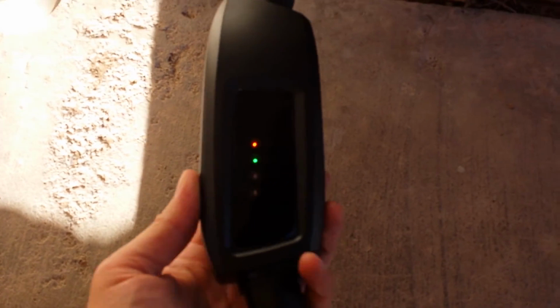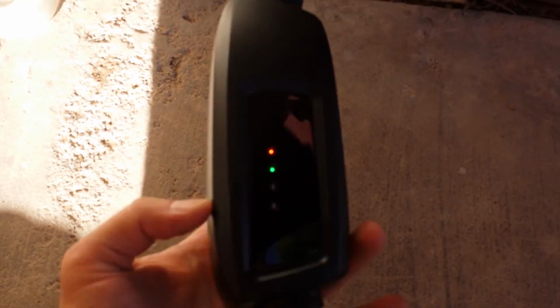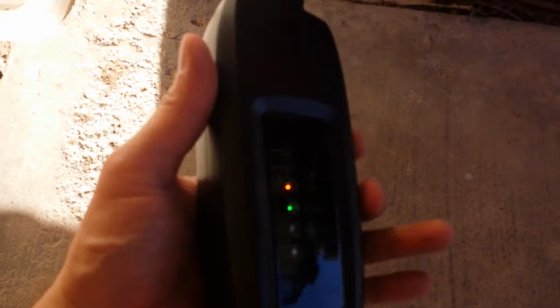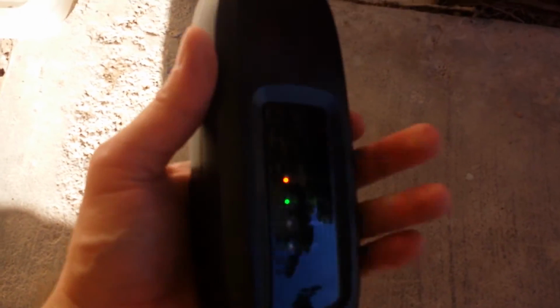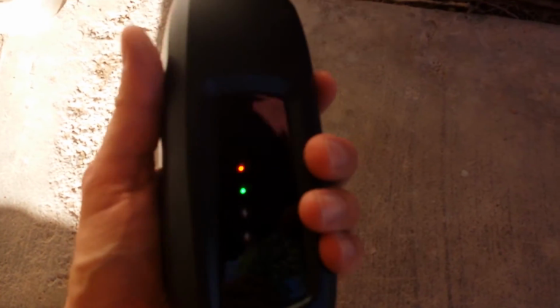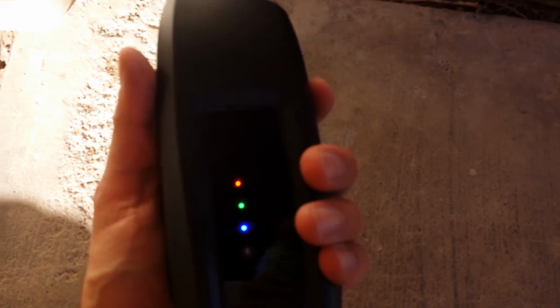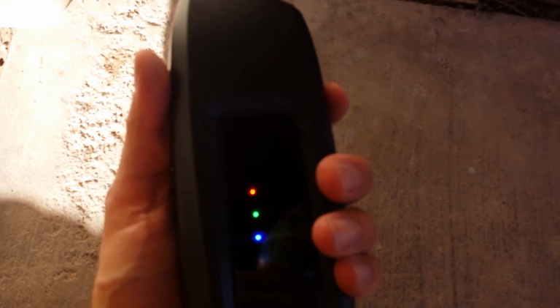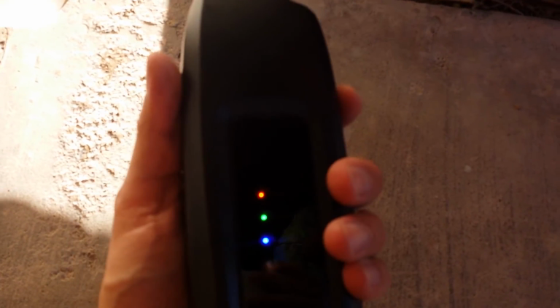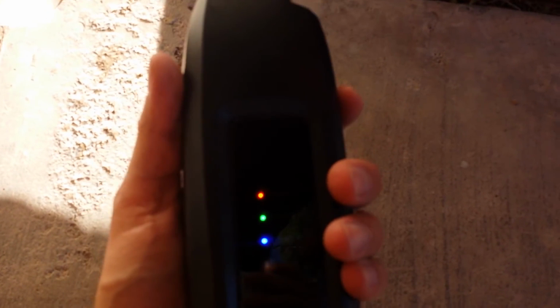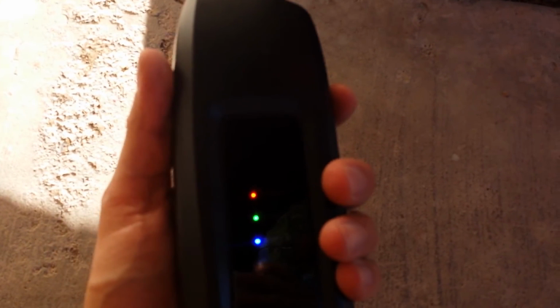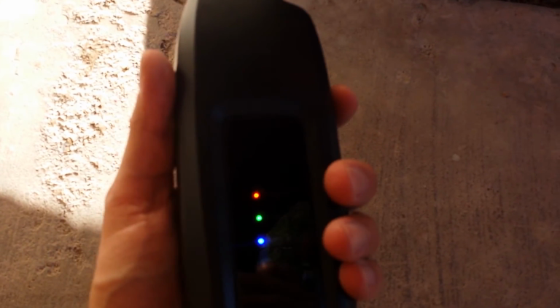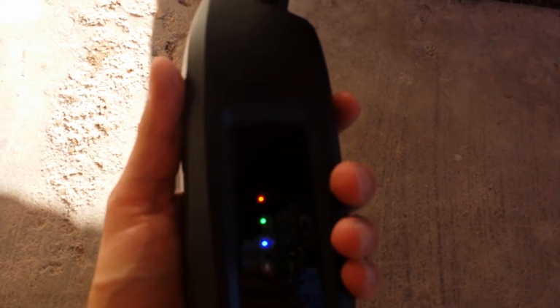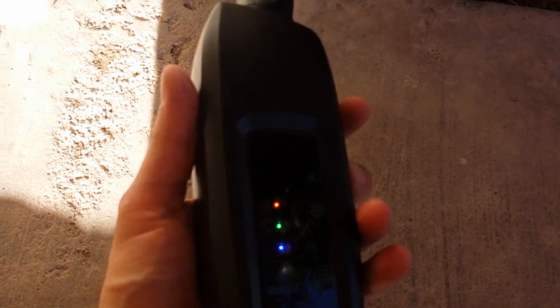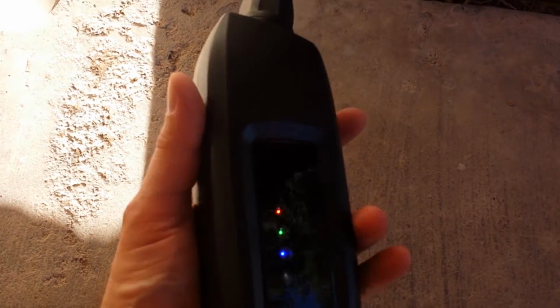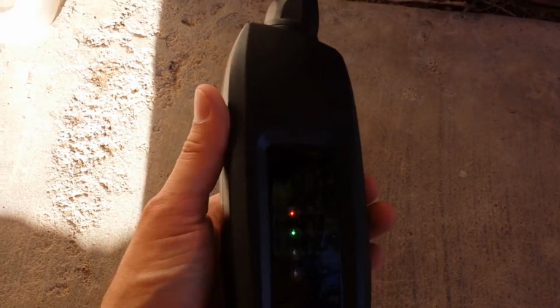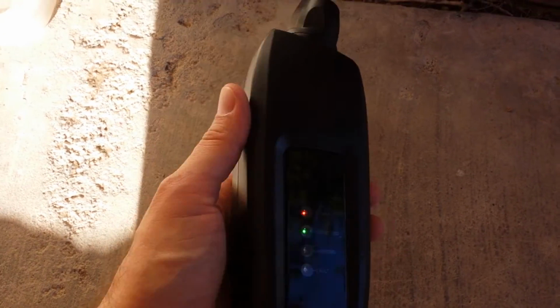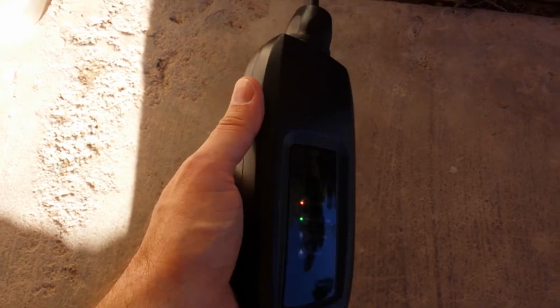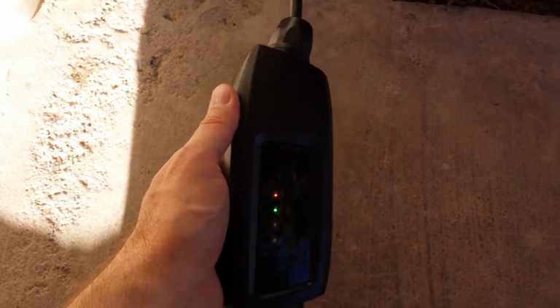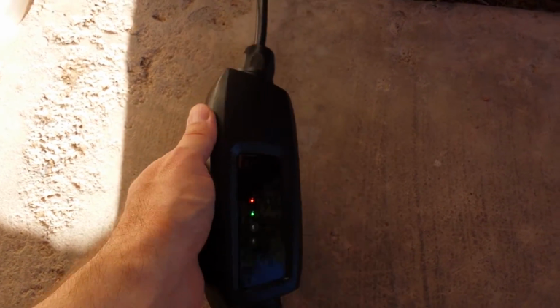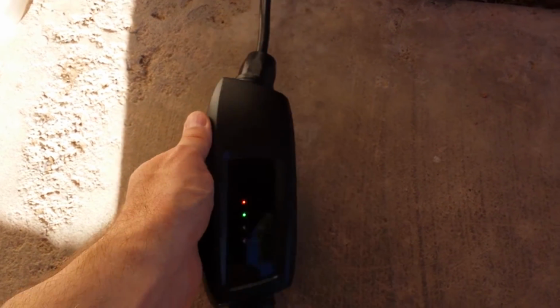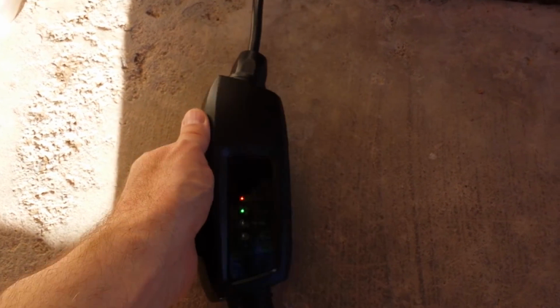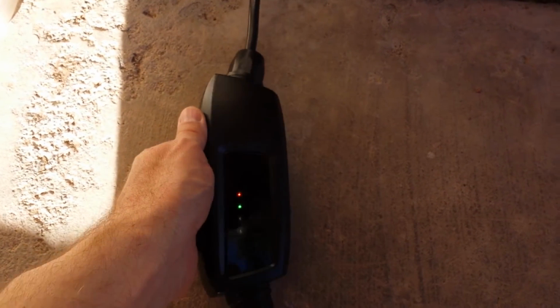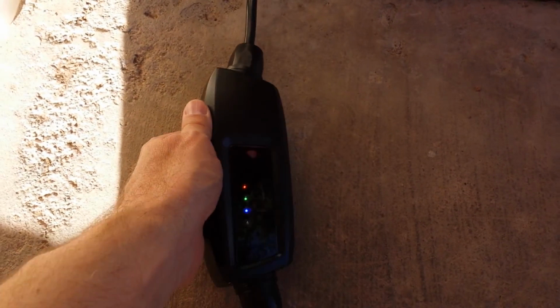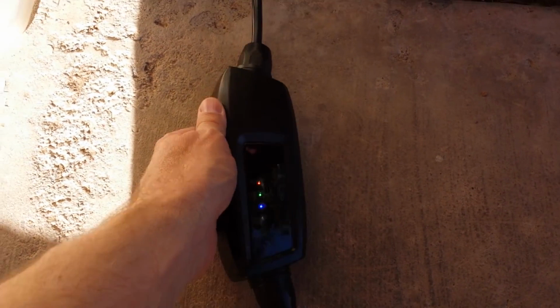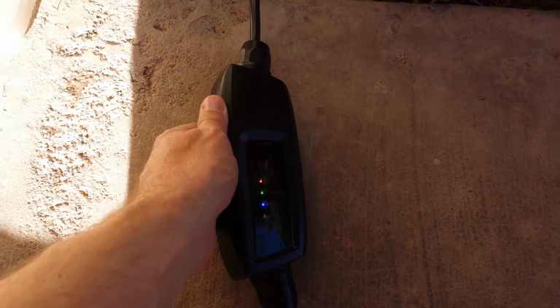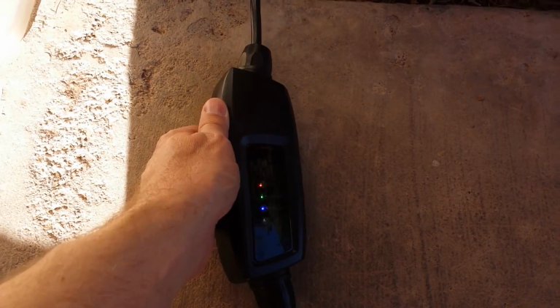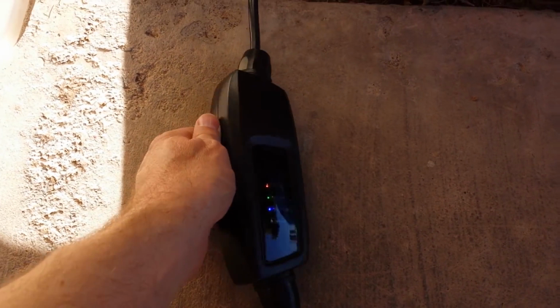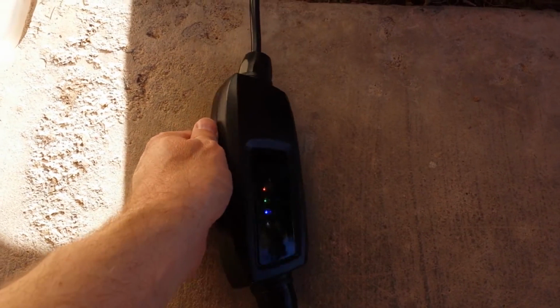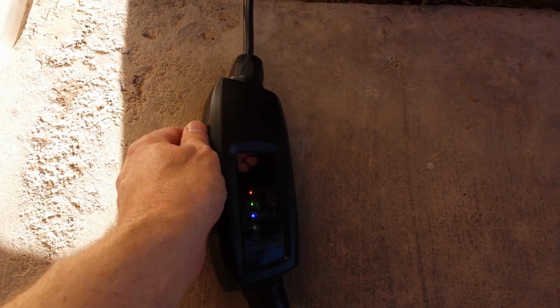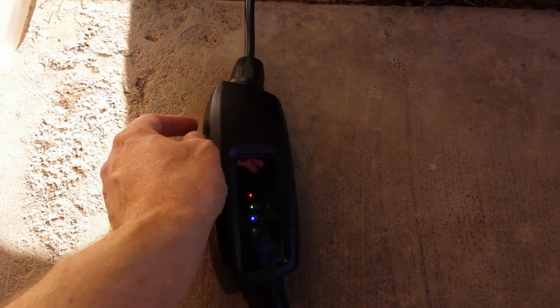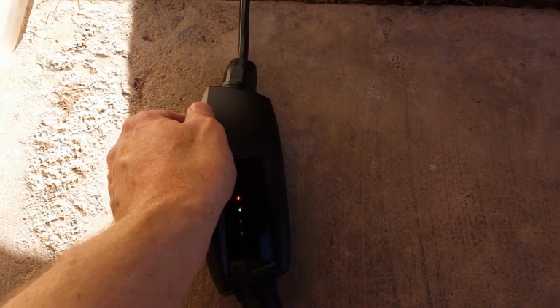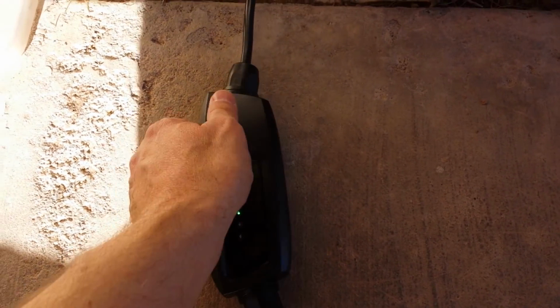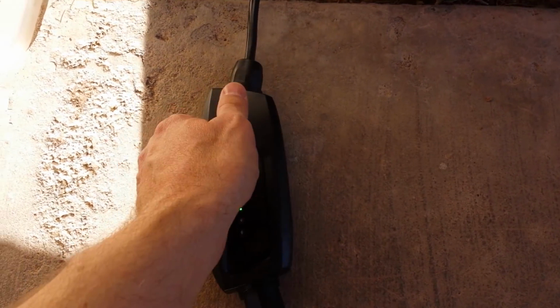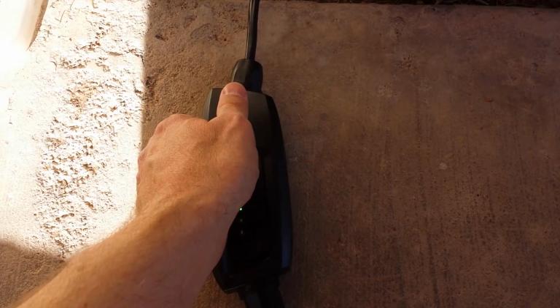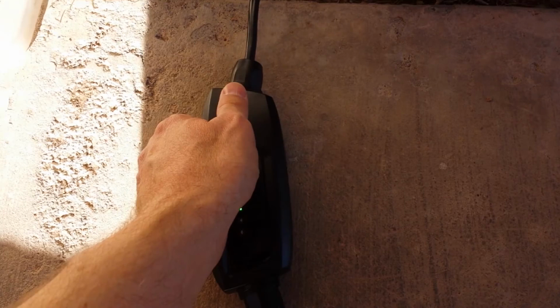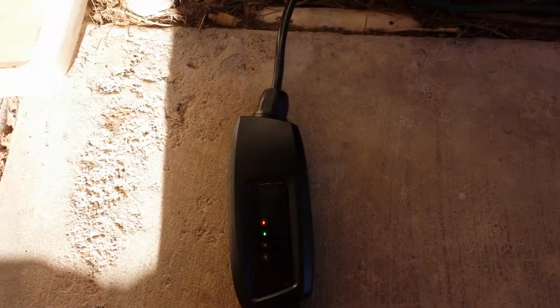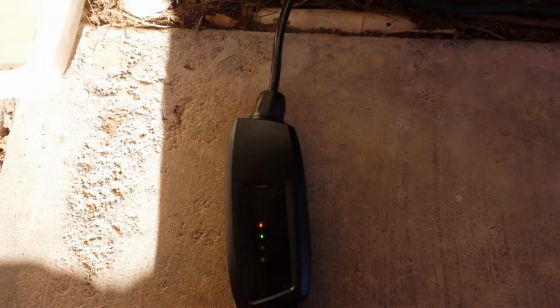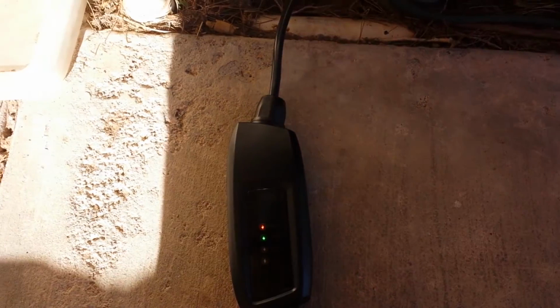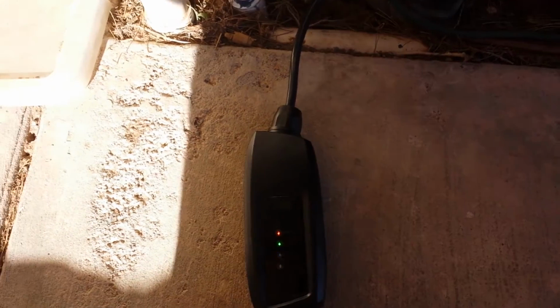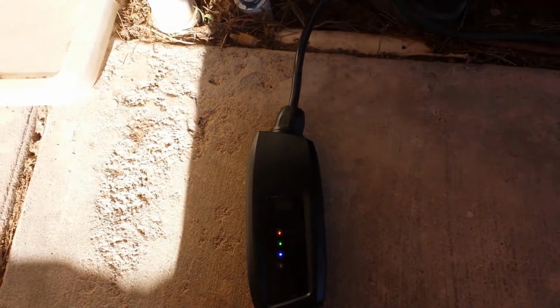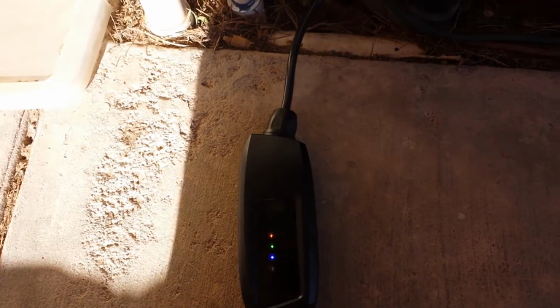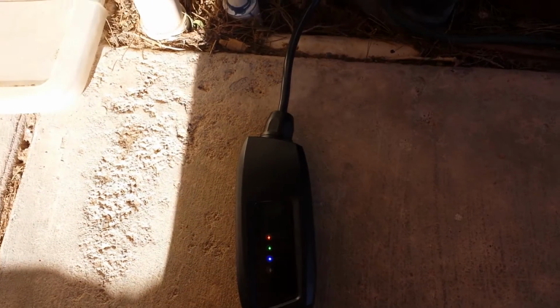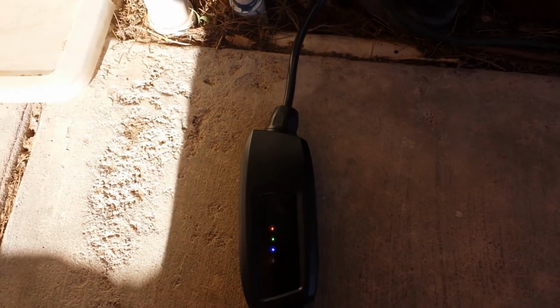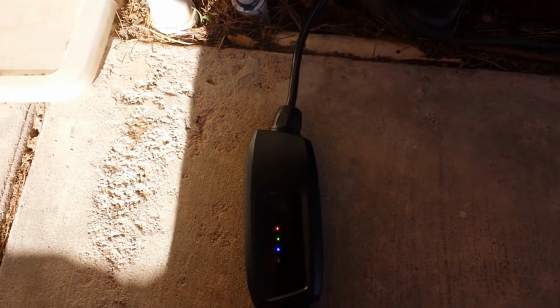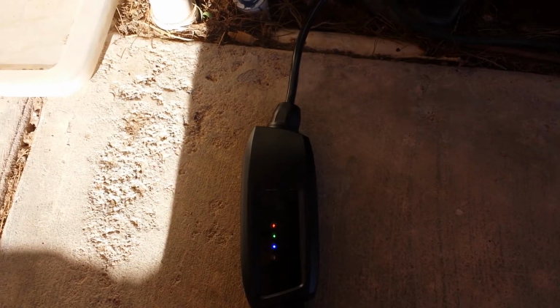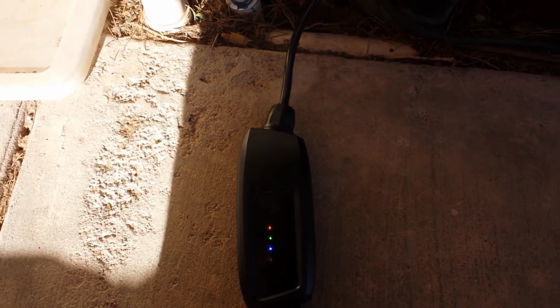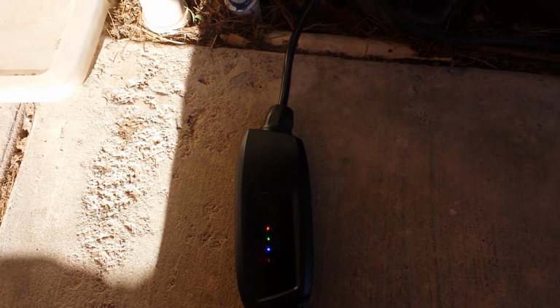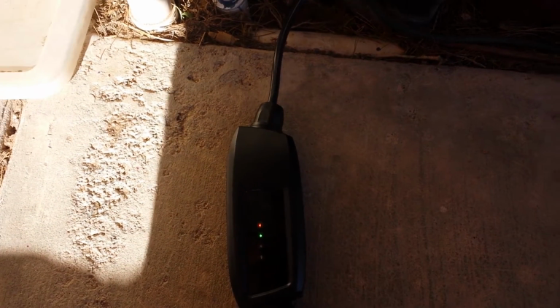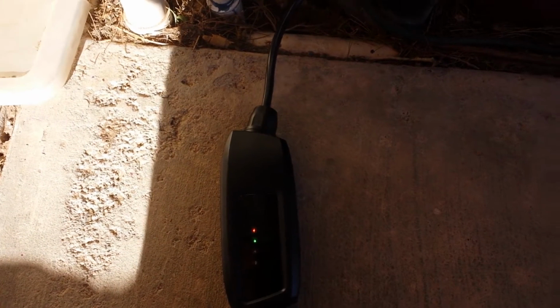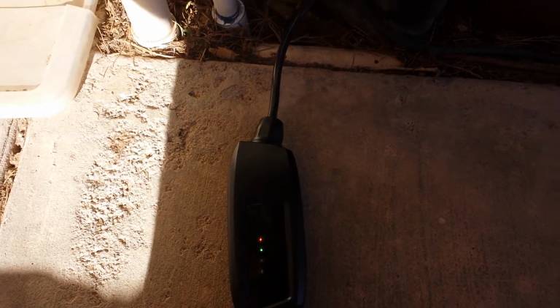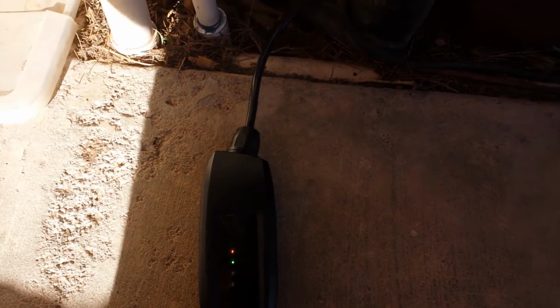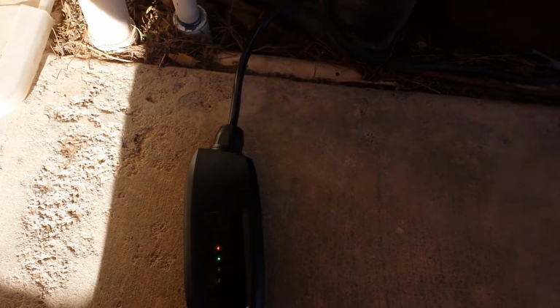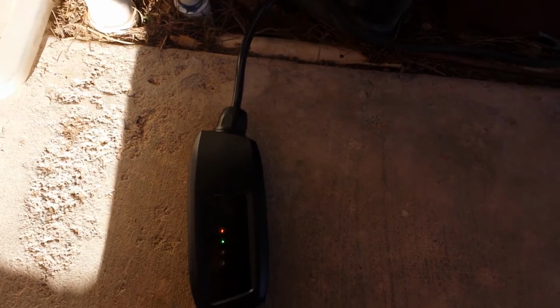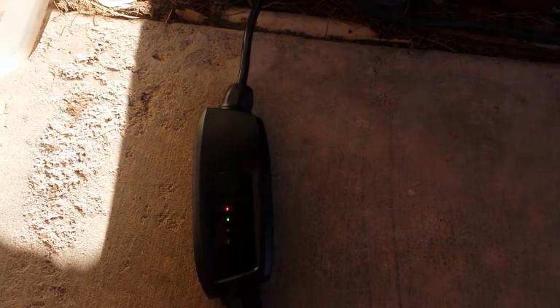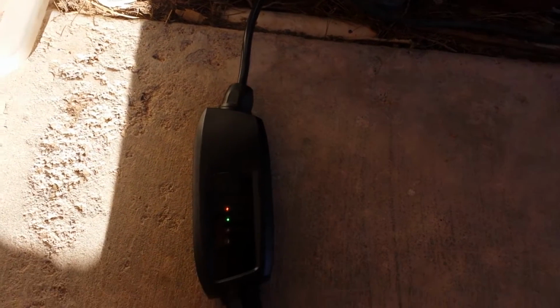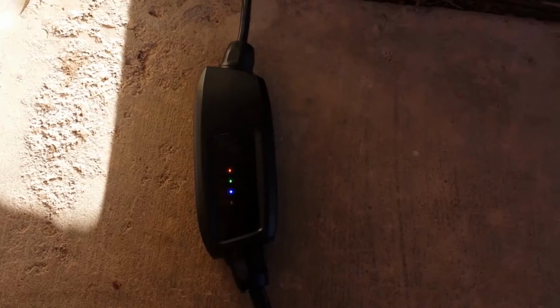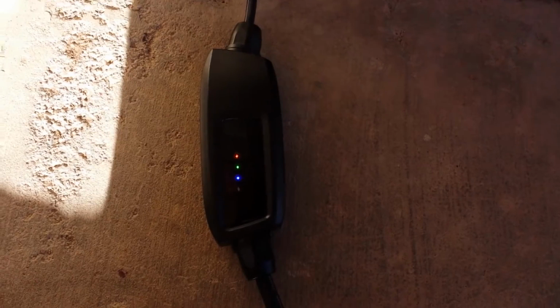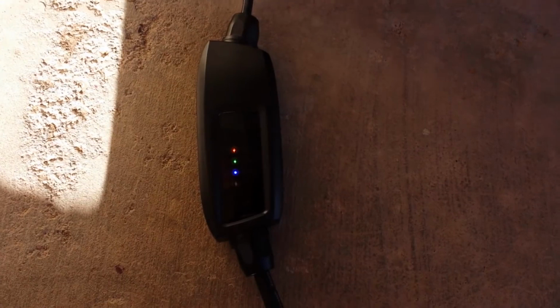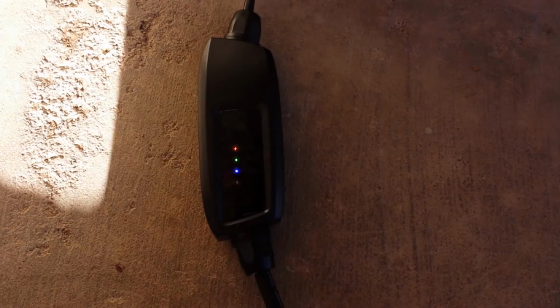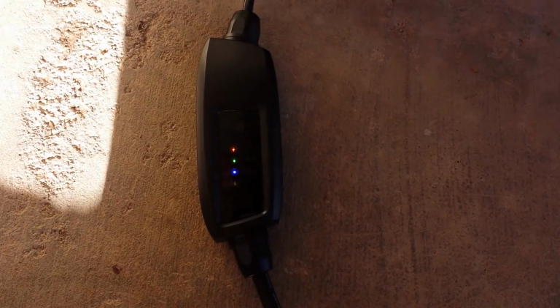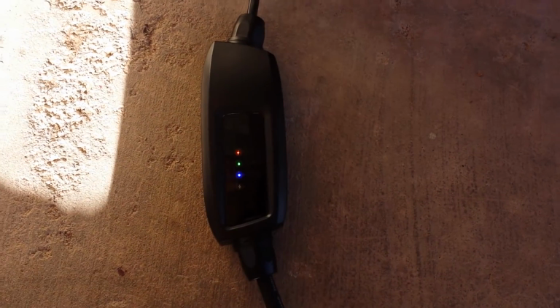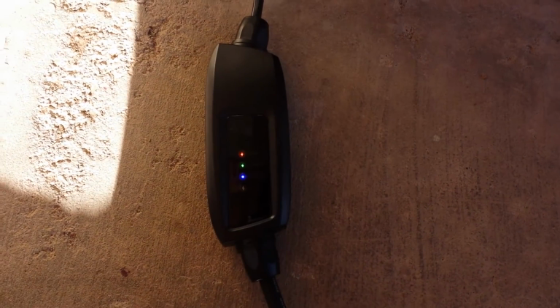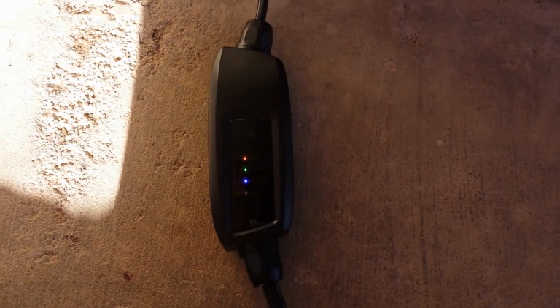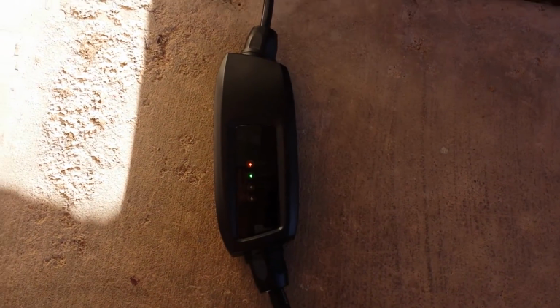It's a very nice compact unit. This one has an extra generous cord — the entire thing is 25 feet long.